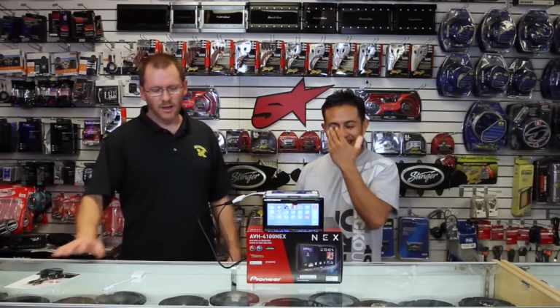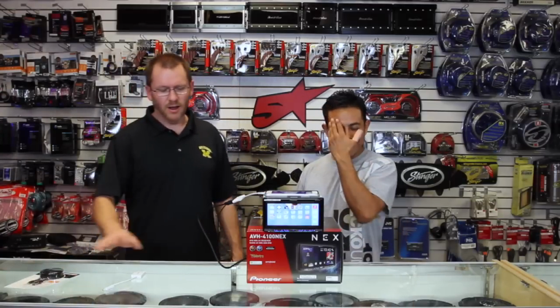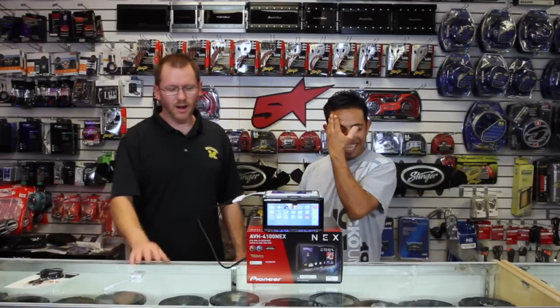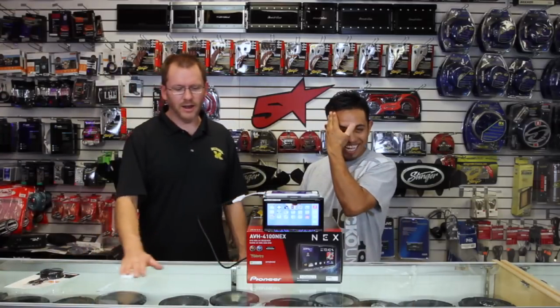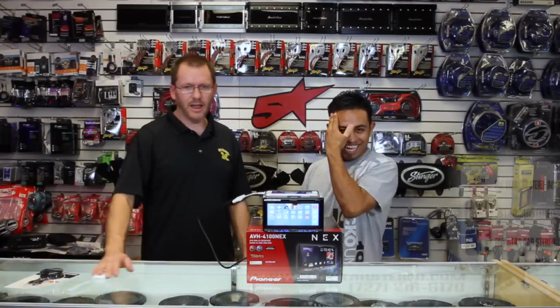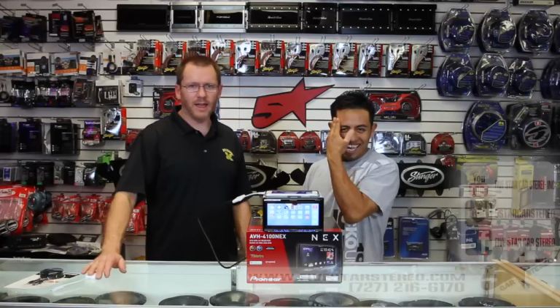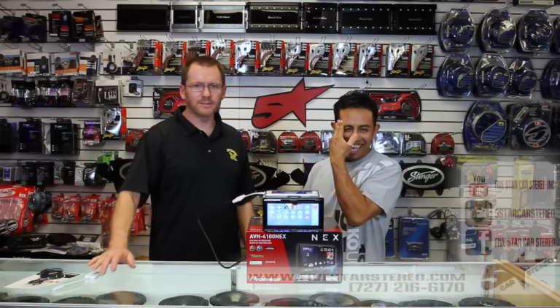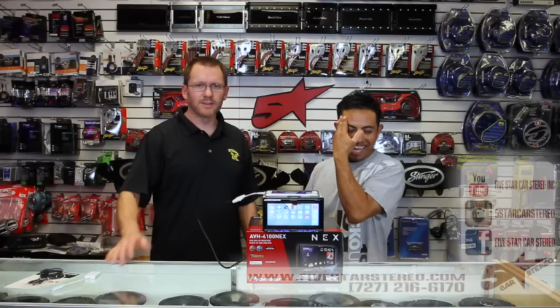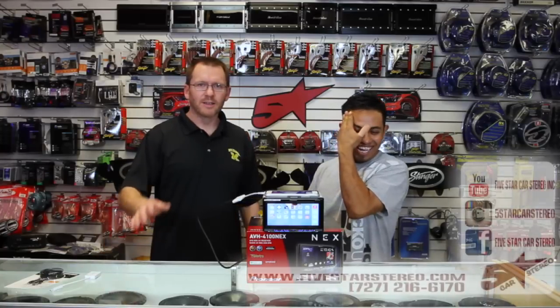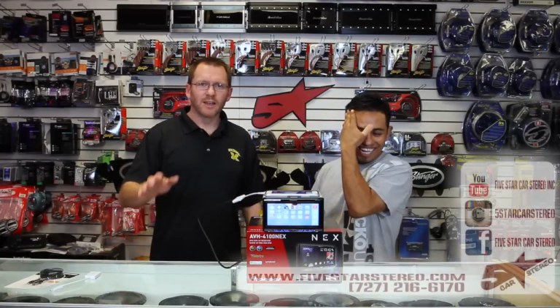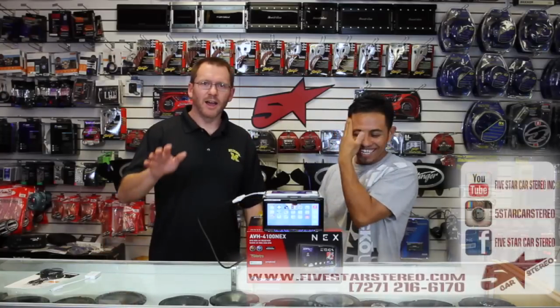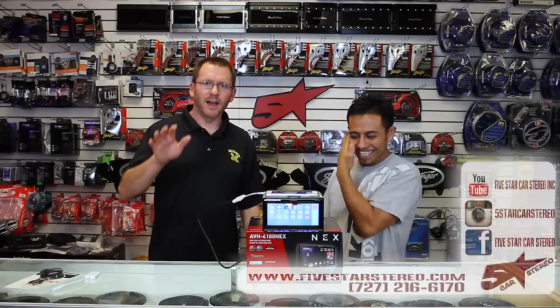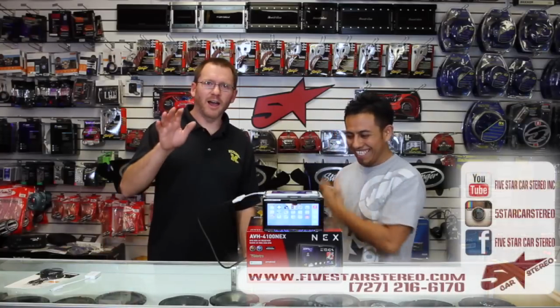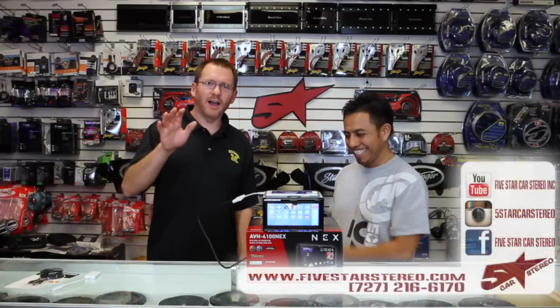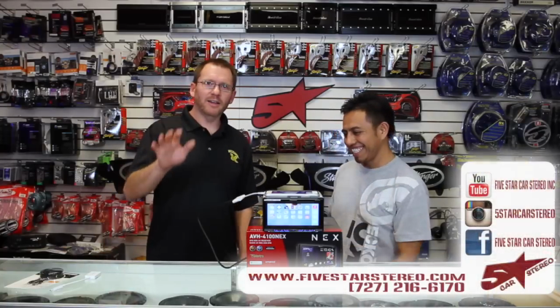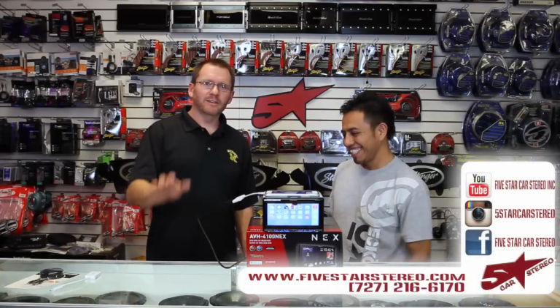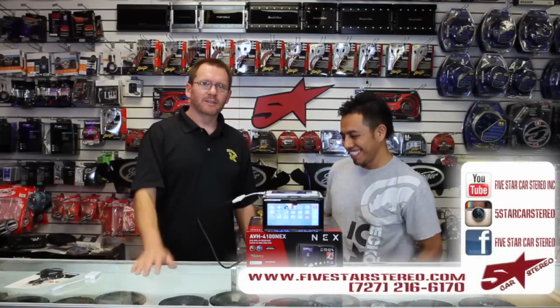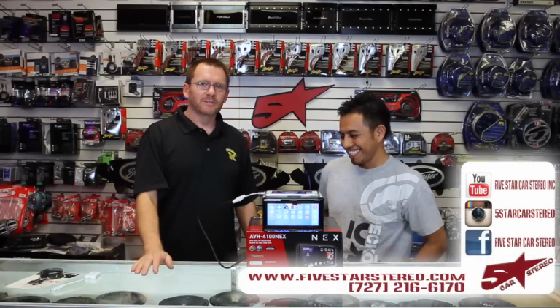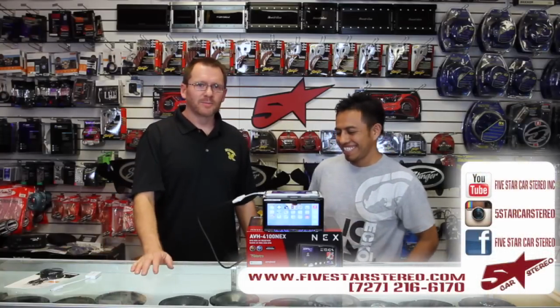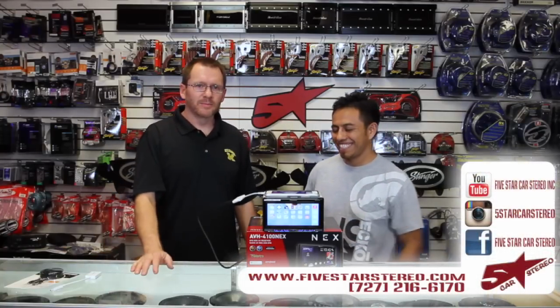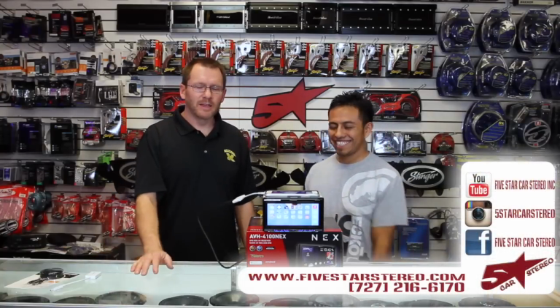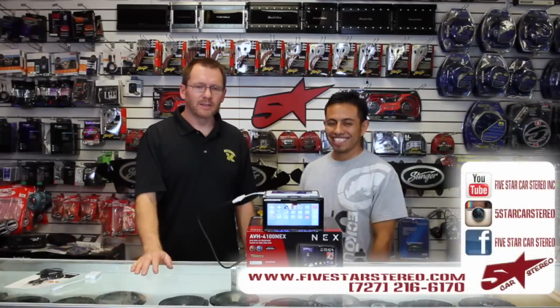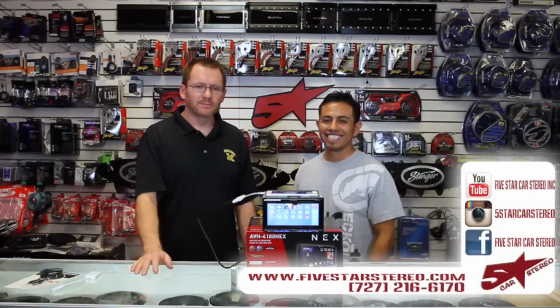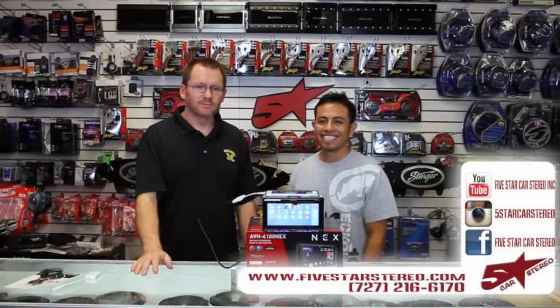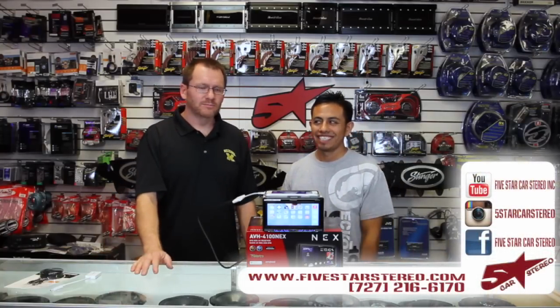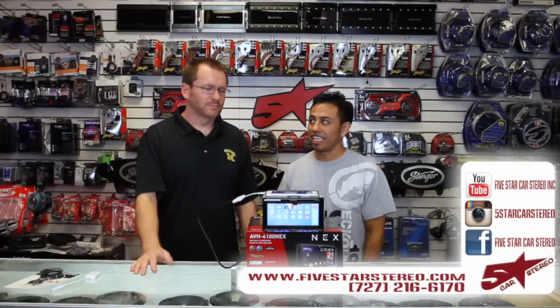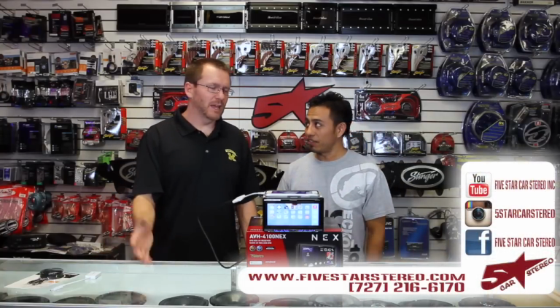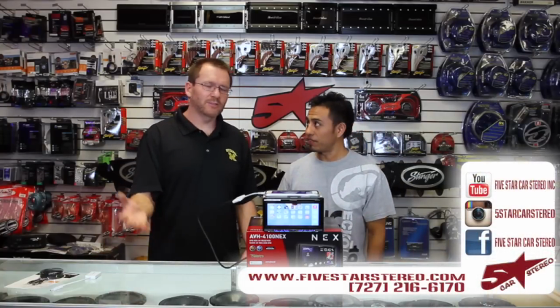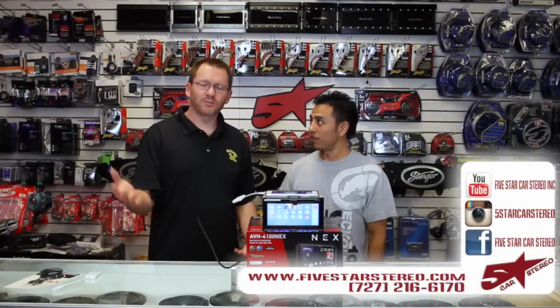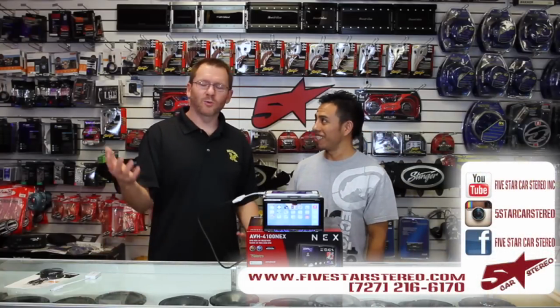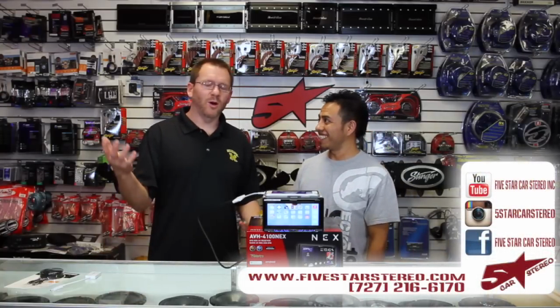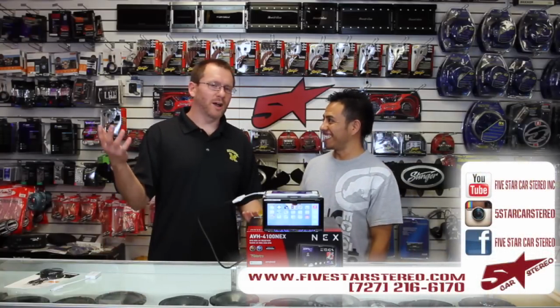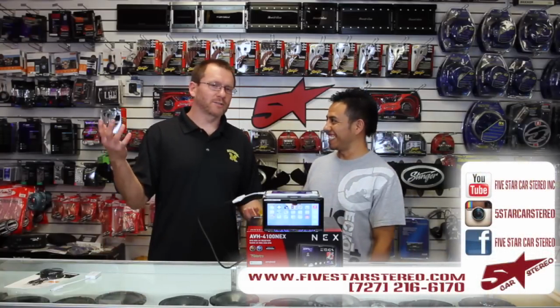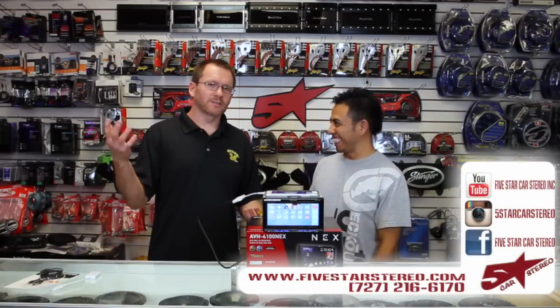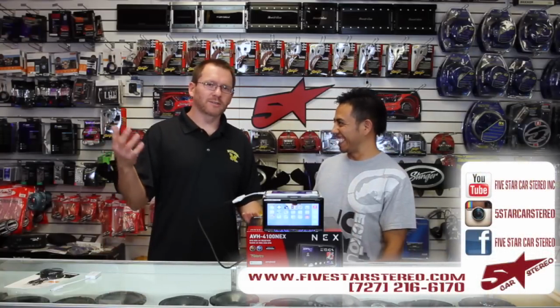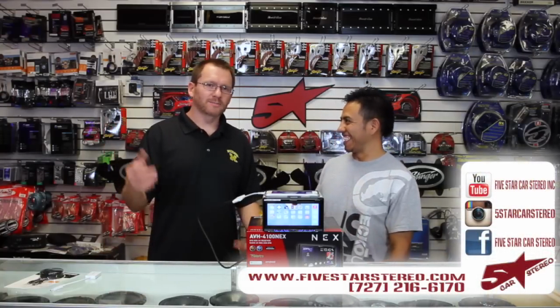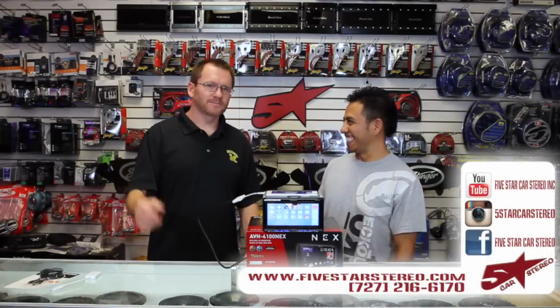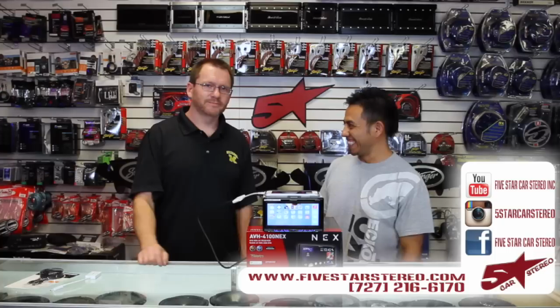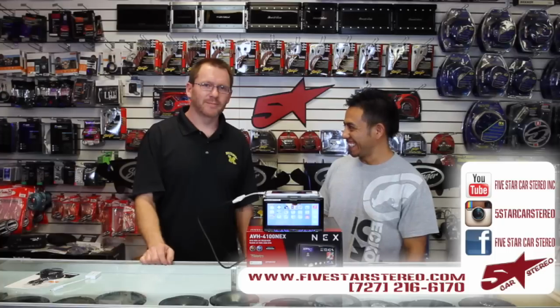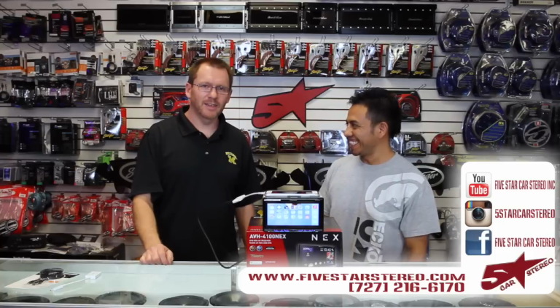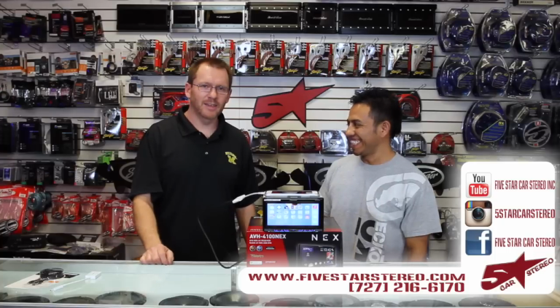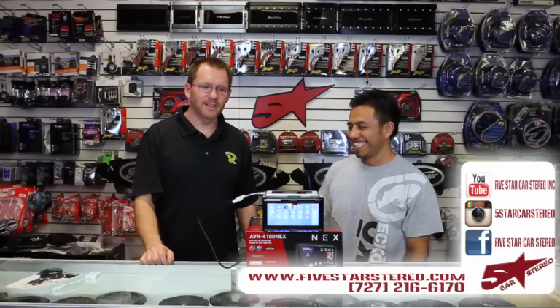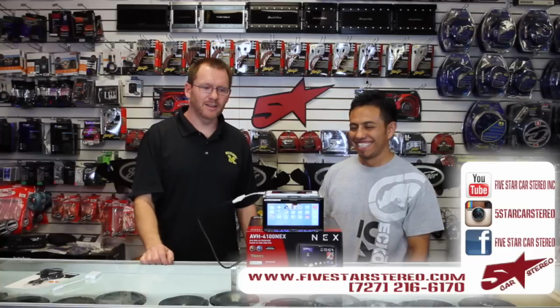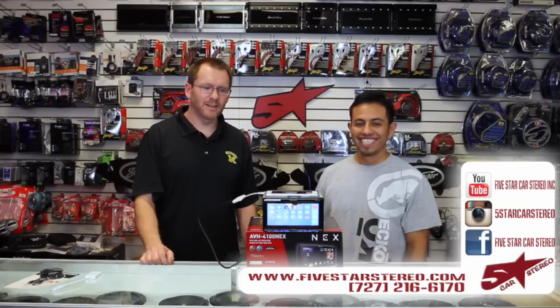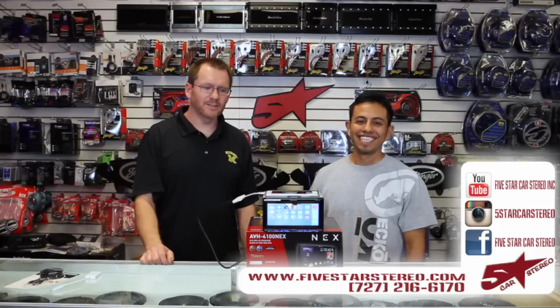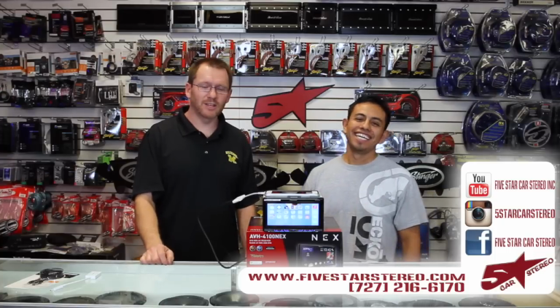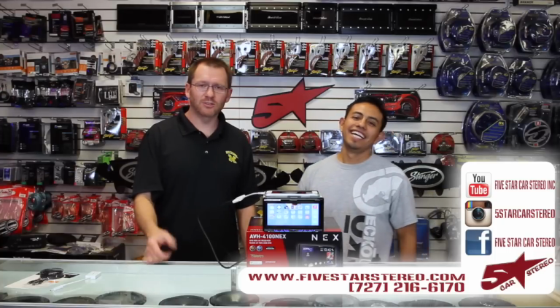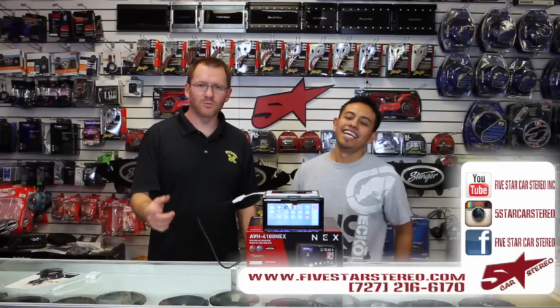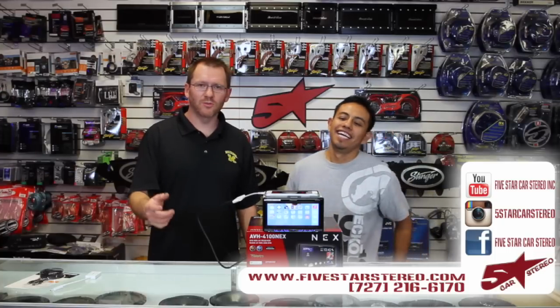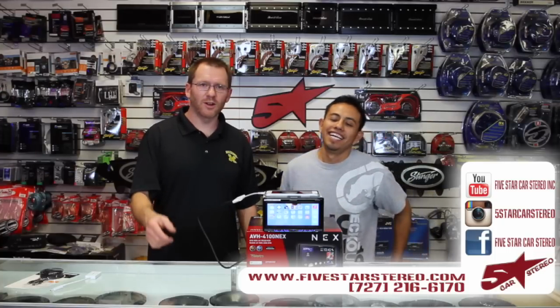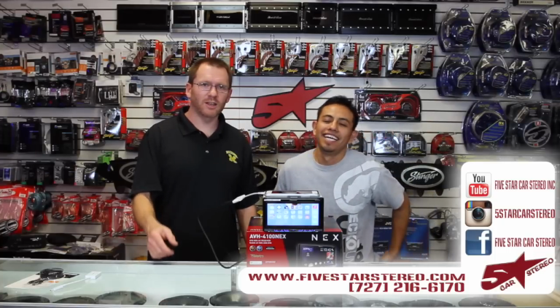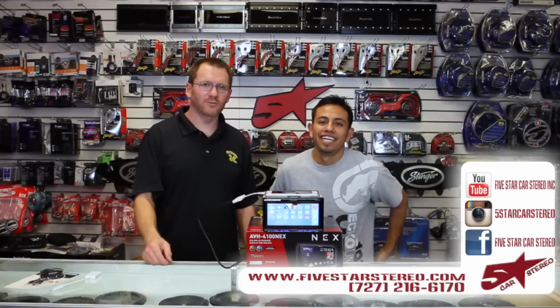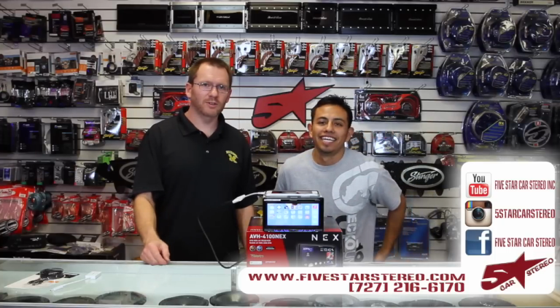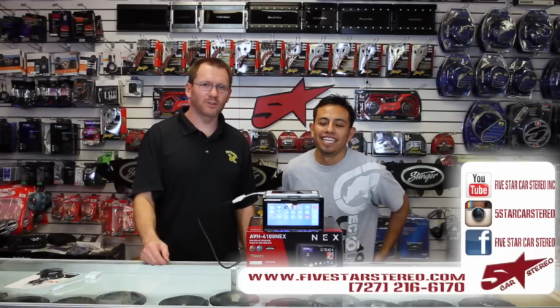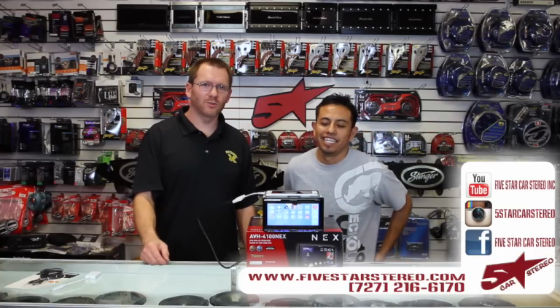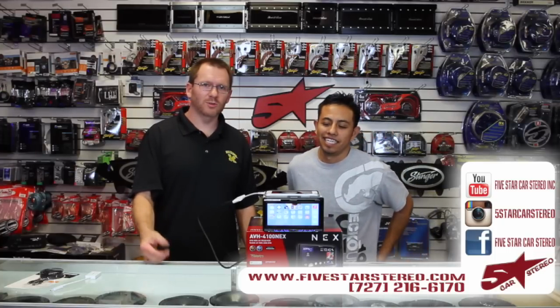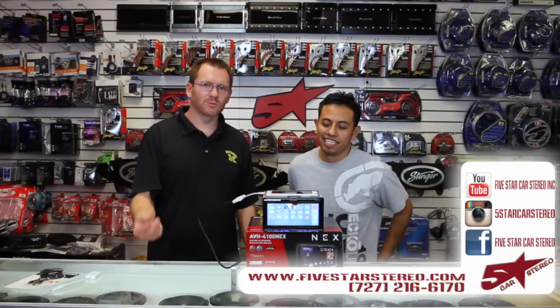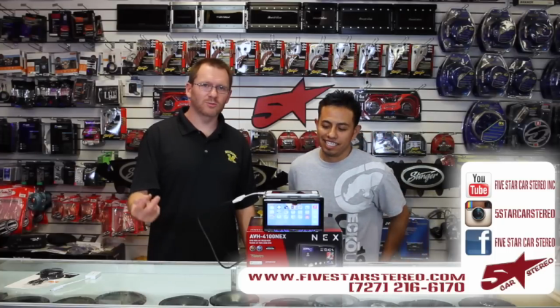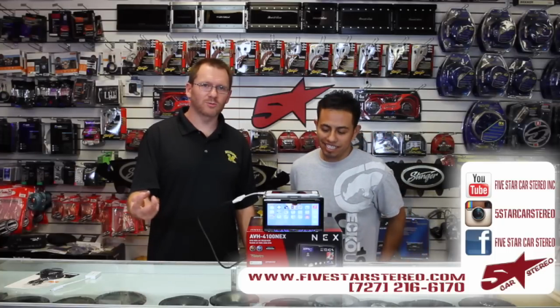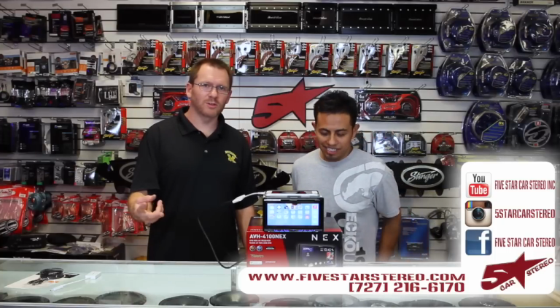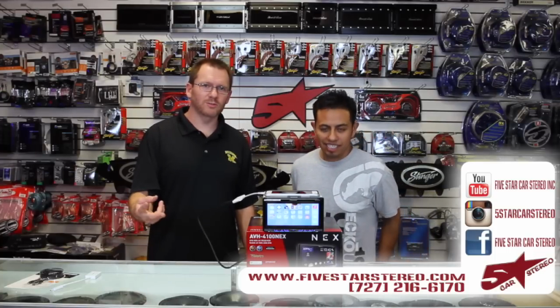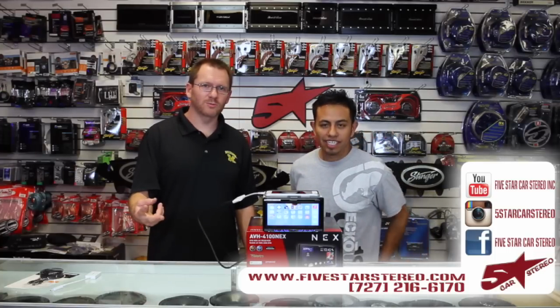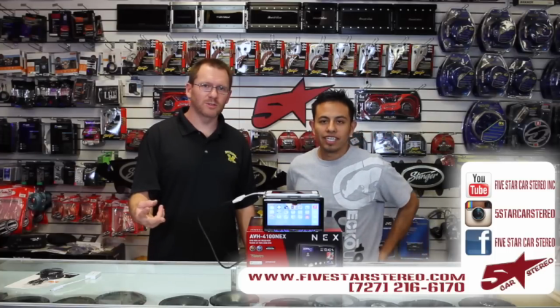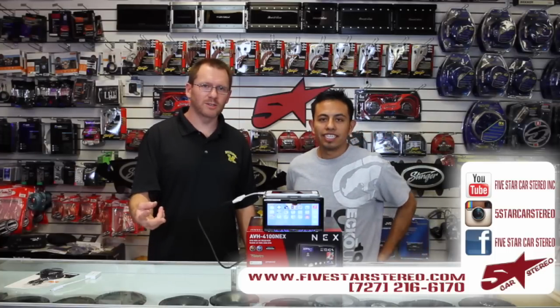Alright, guys, thanks for watching and stay tuned for our next video. We upload twice a week —